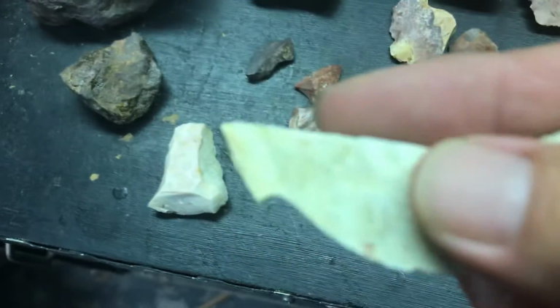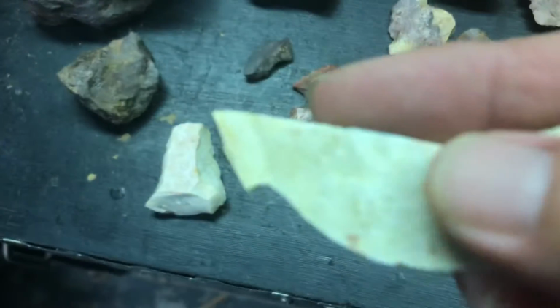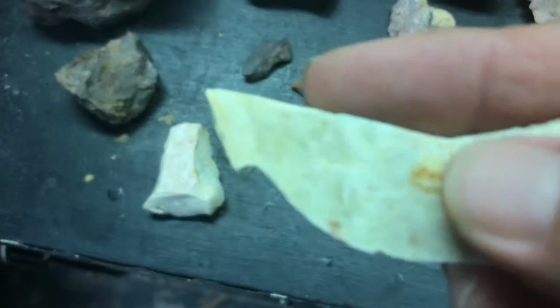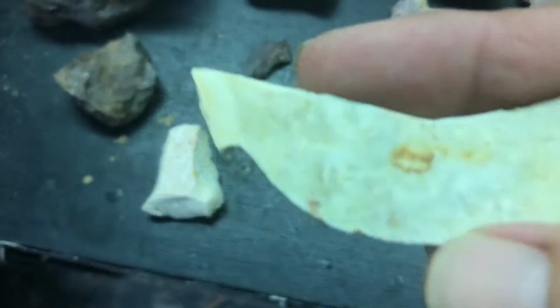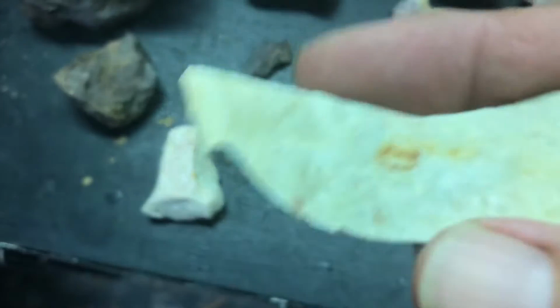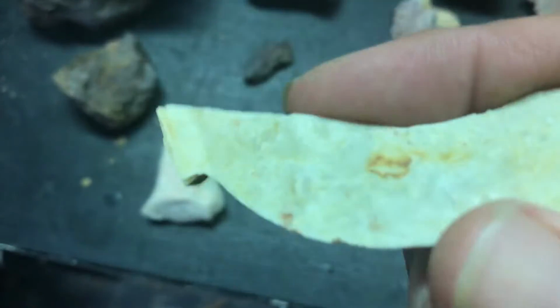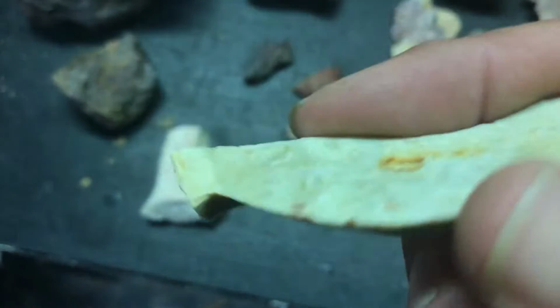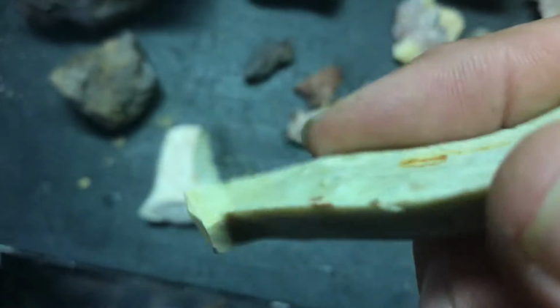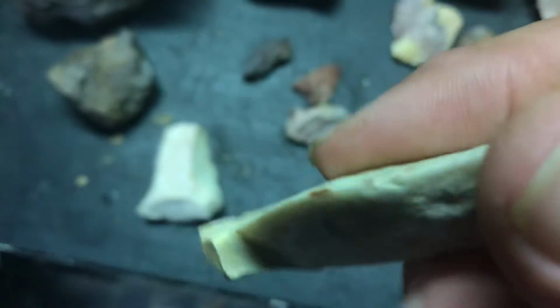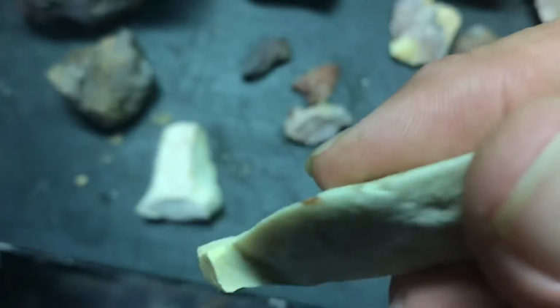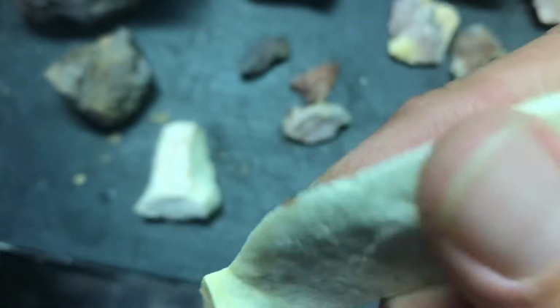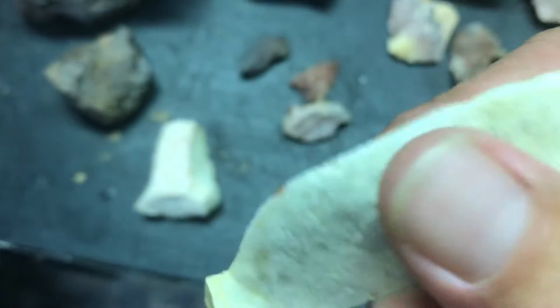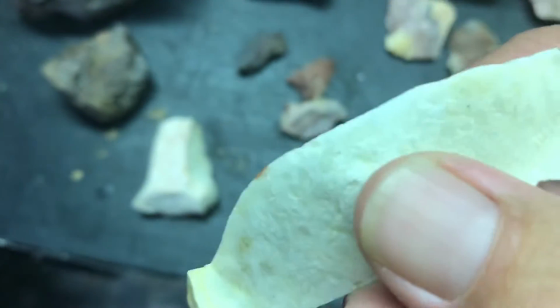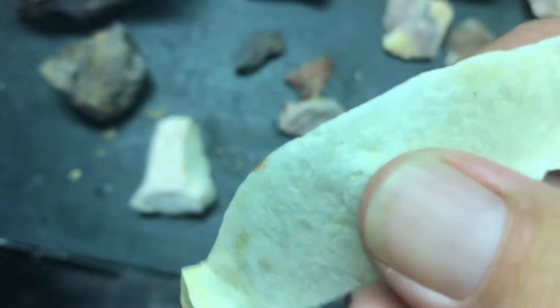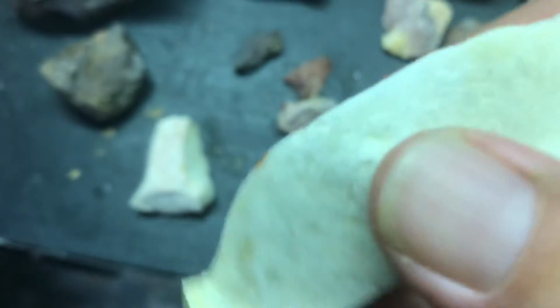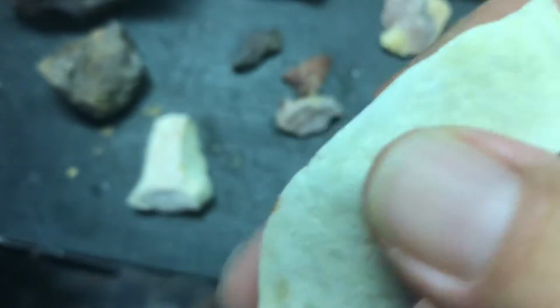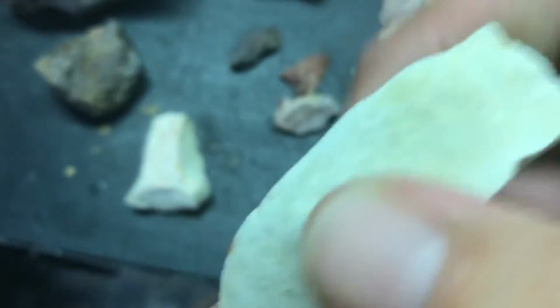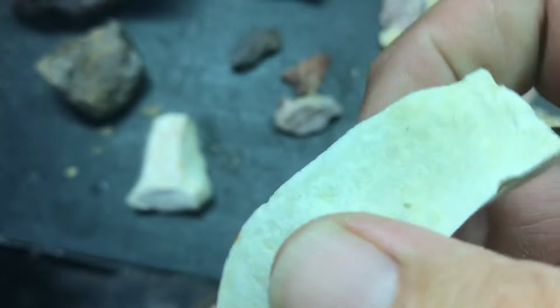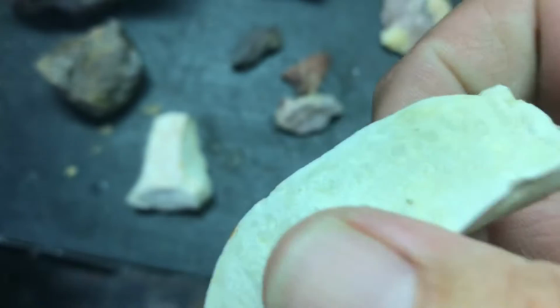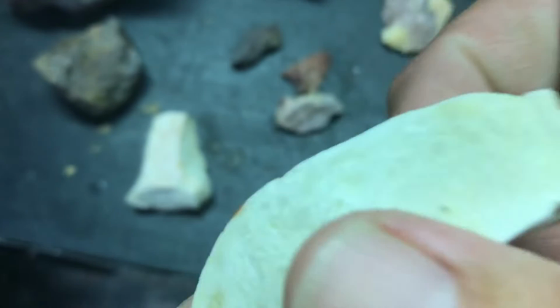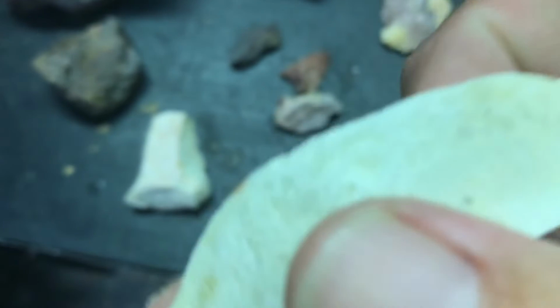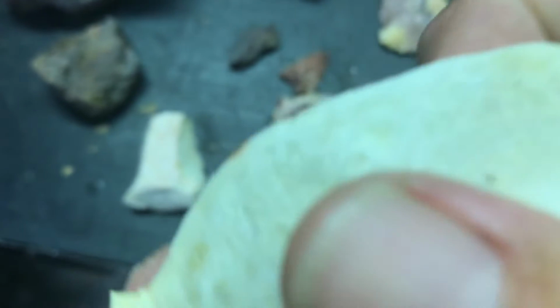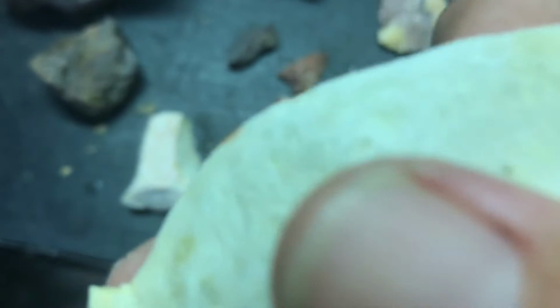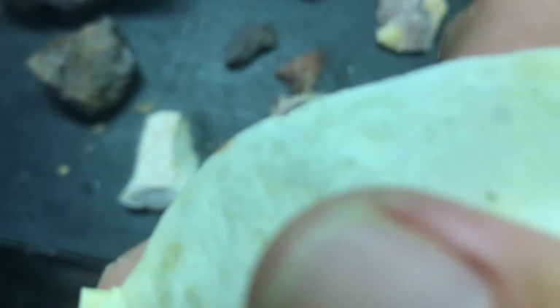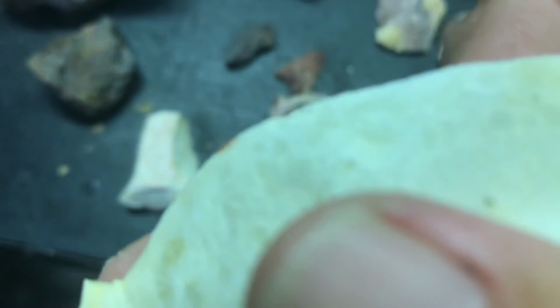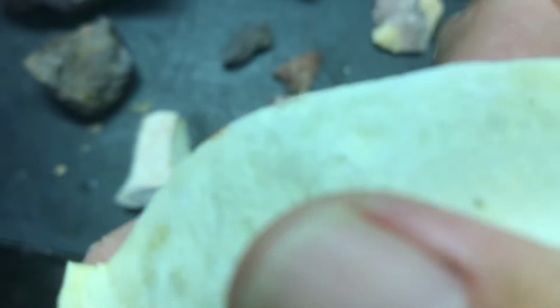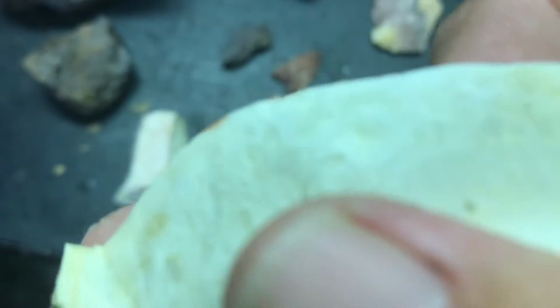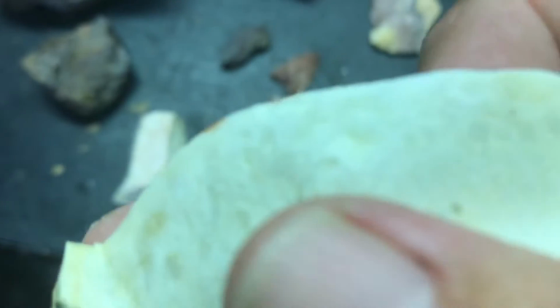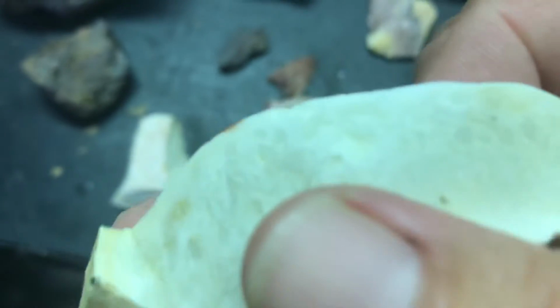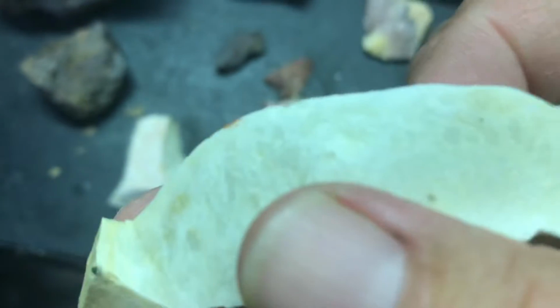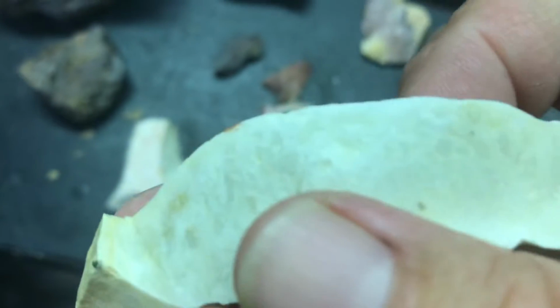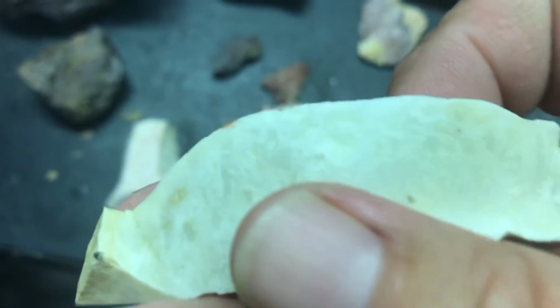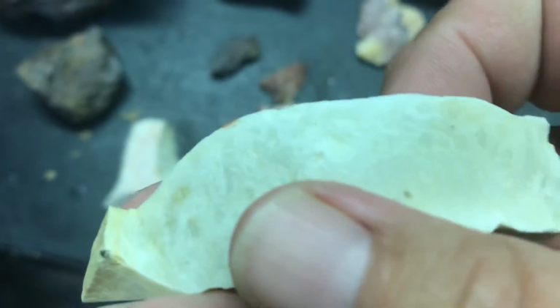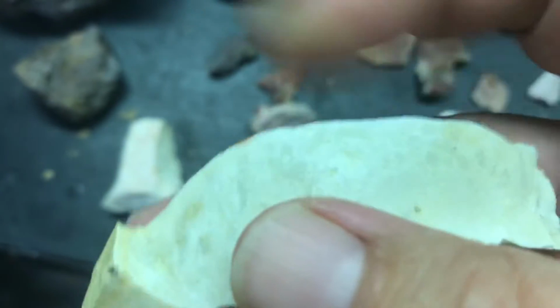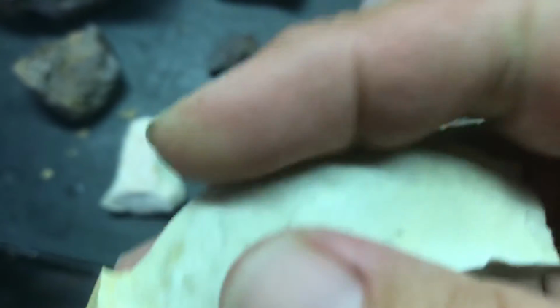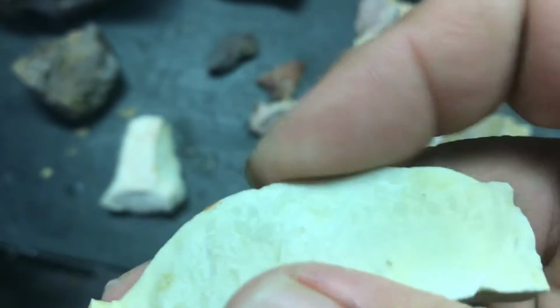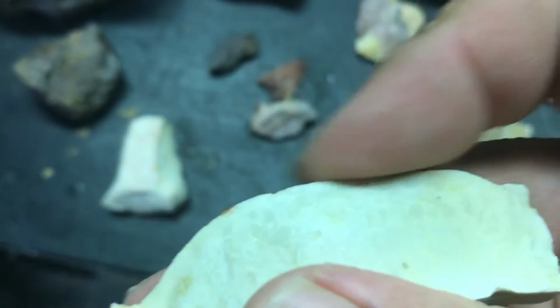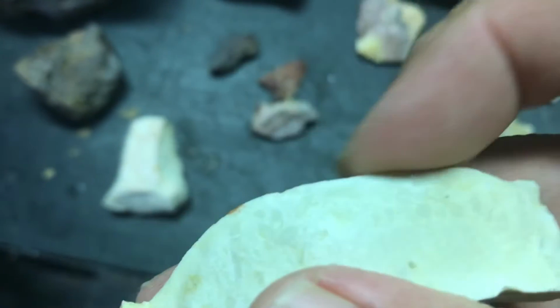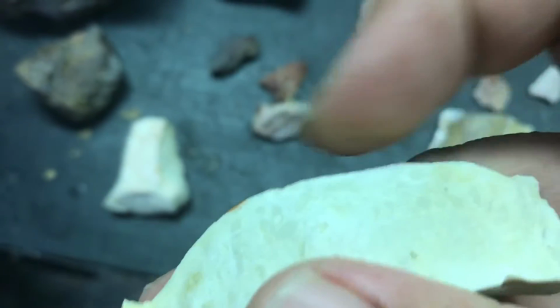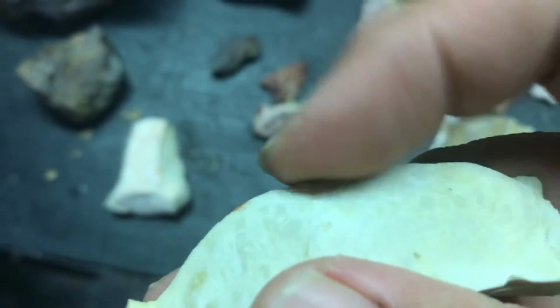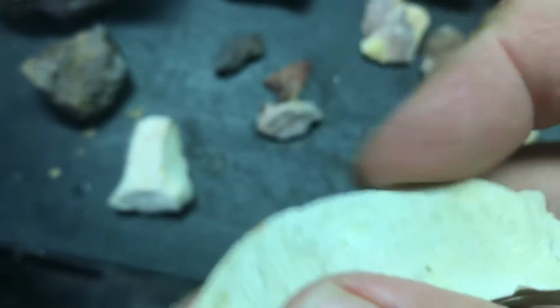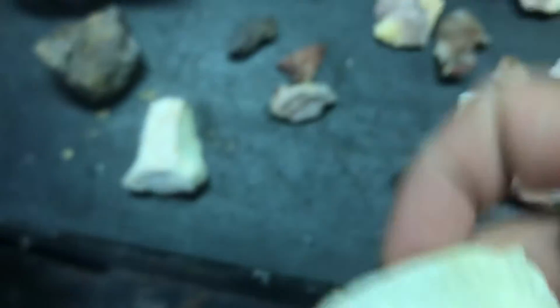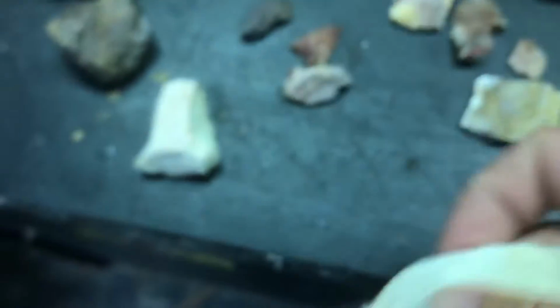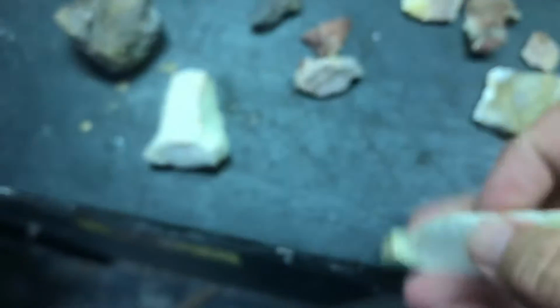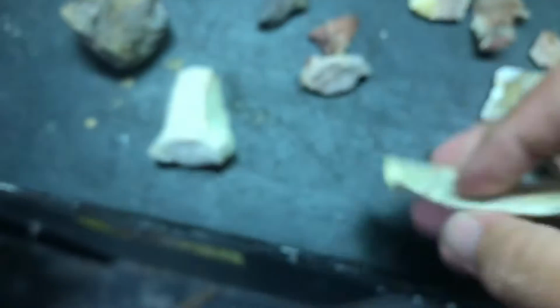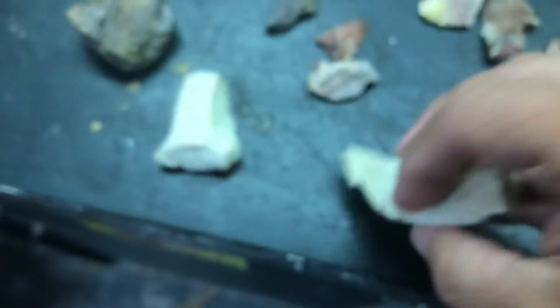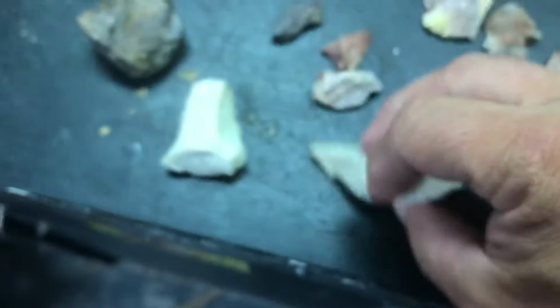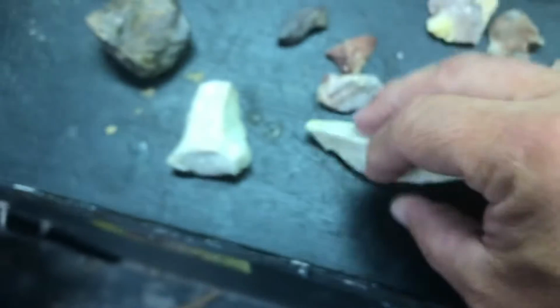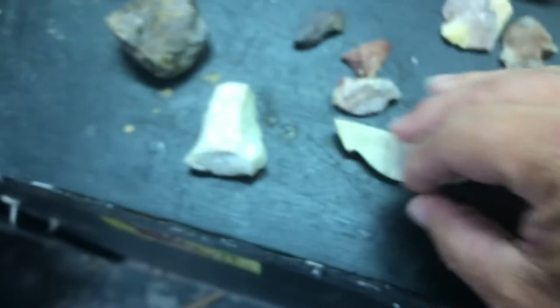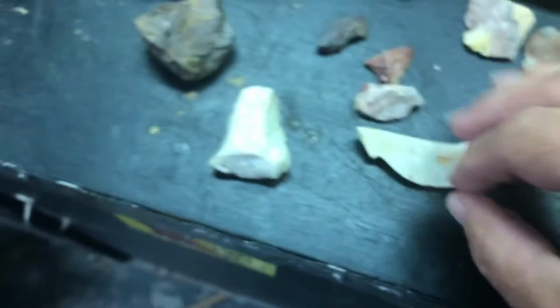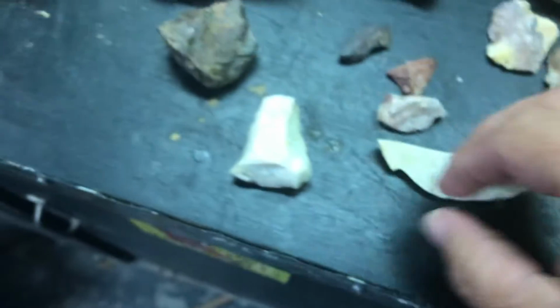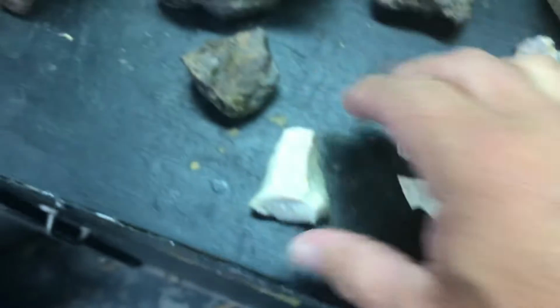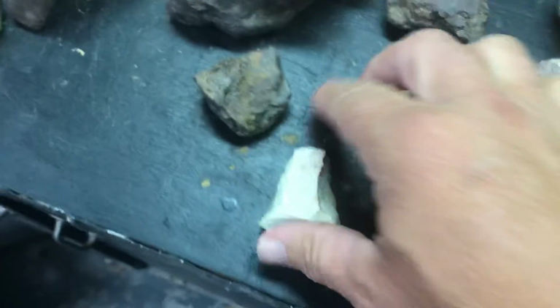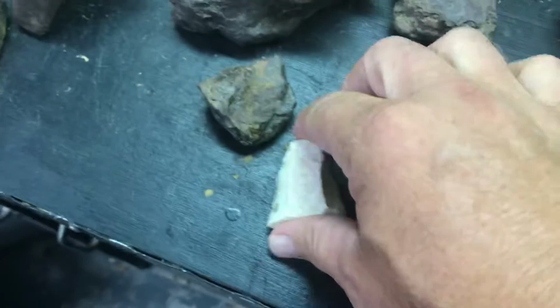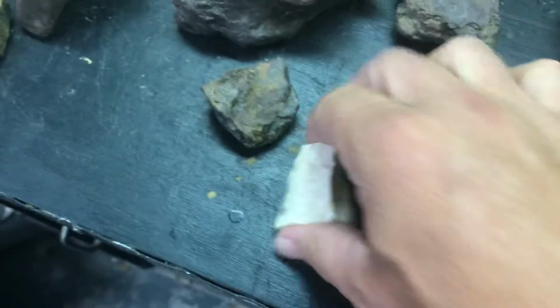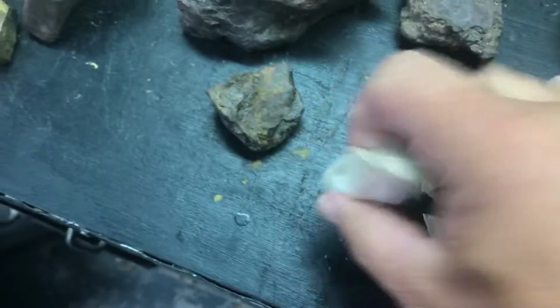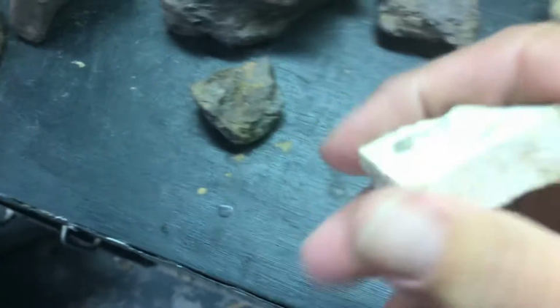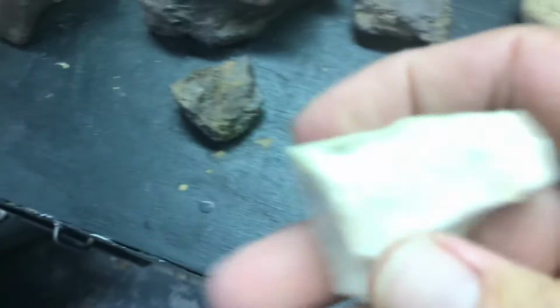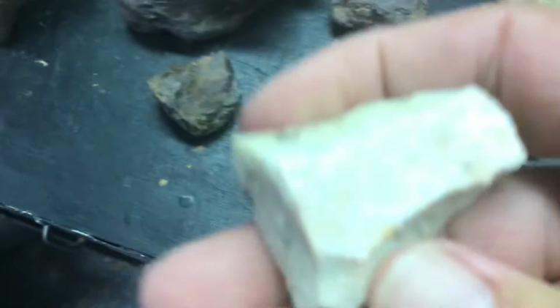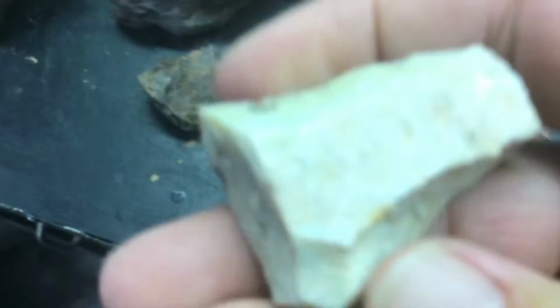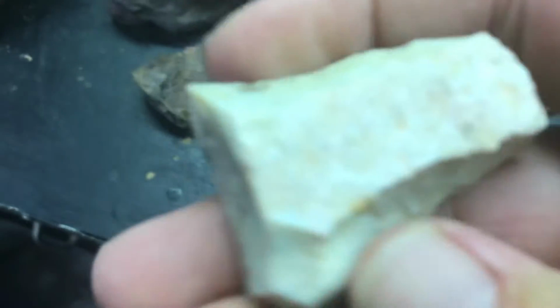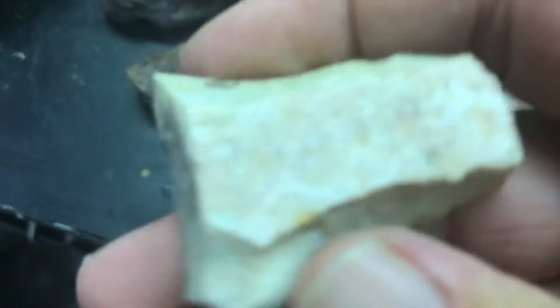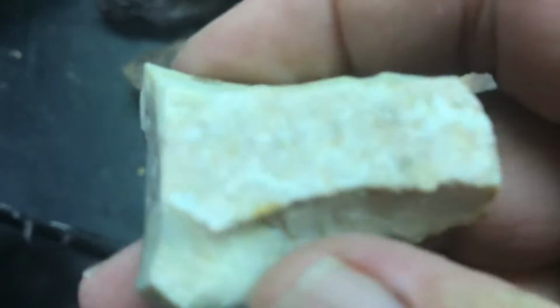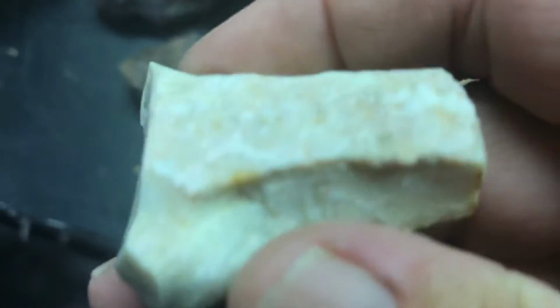Don't know if this is anything. Could have been like a little flake knife. A little scraper tool.